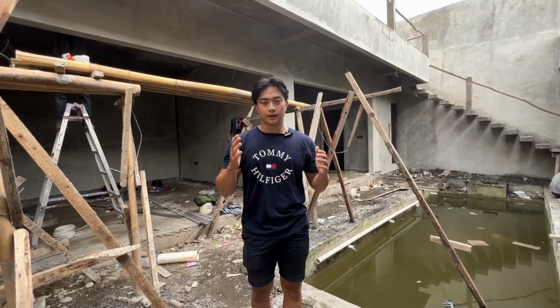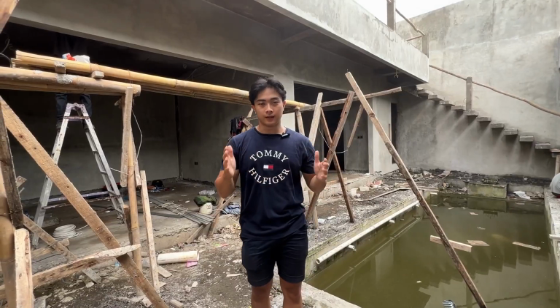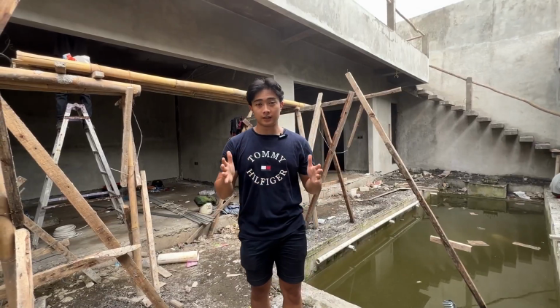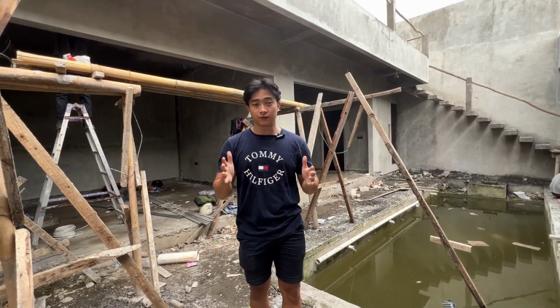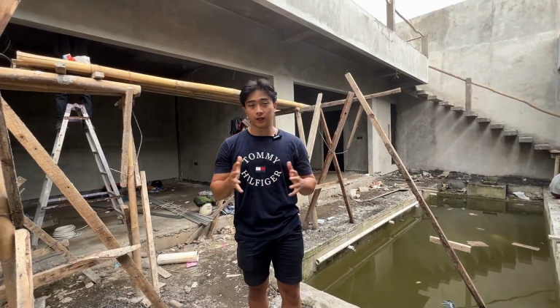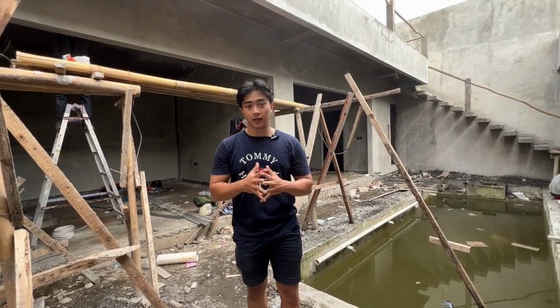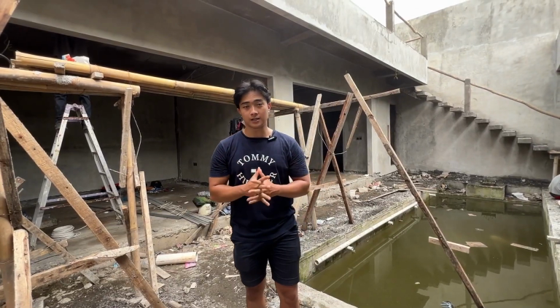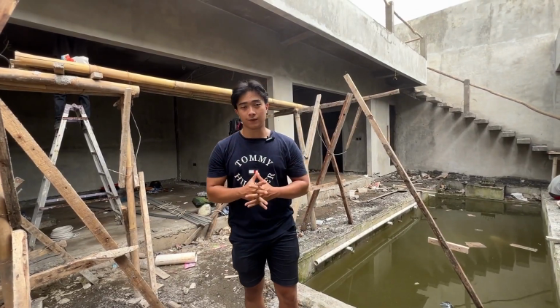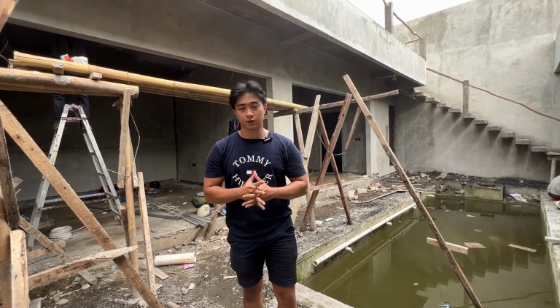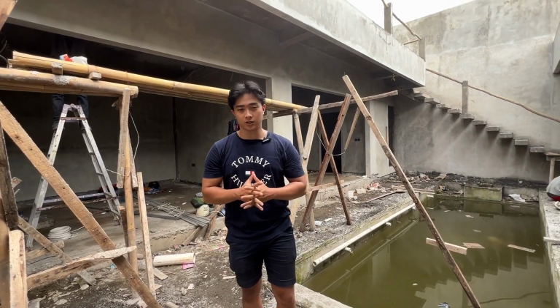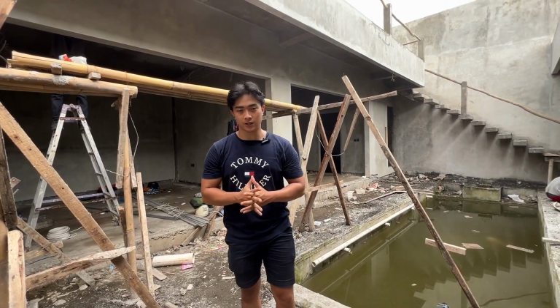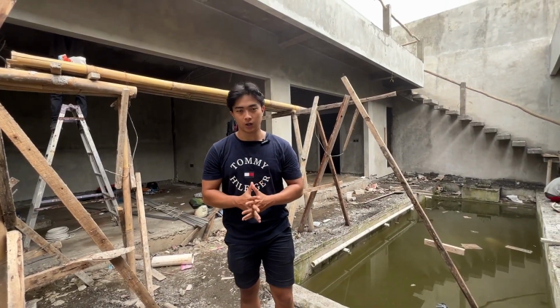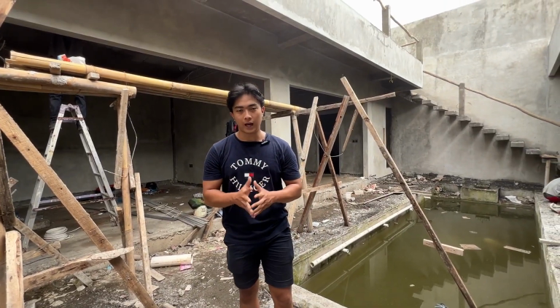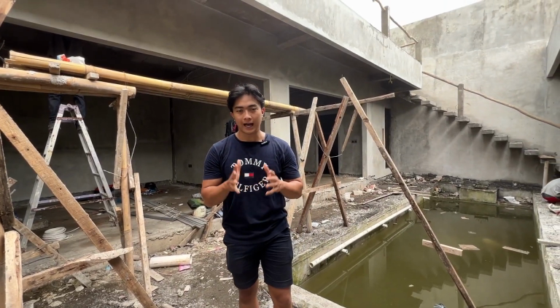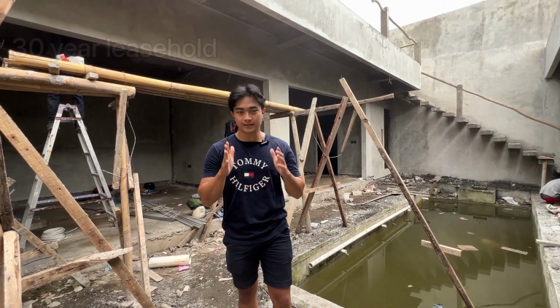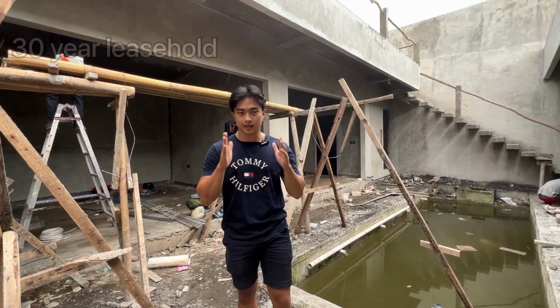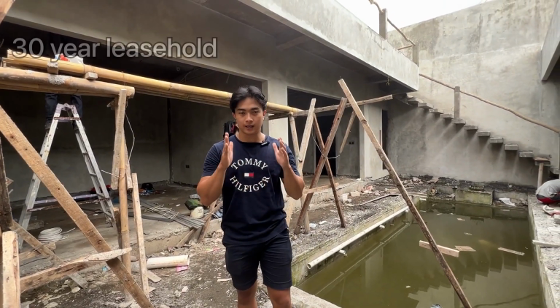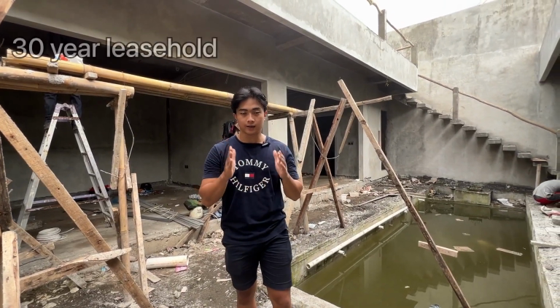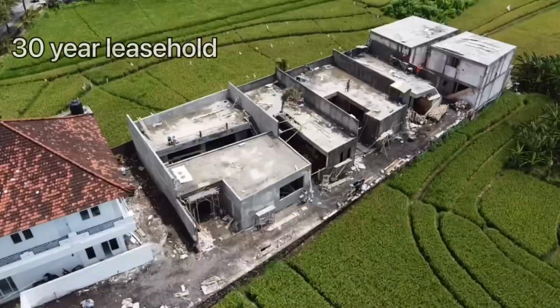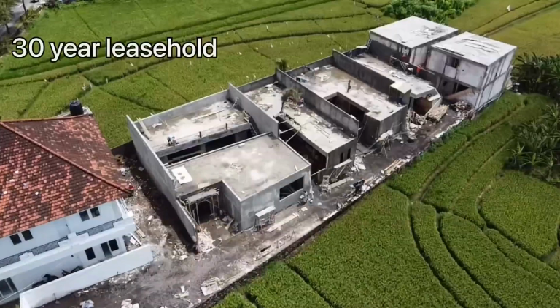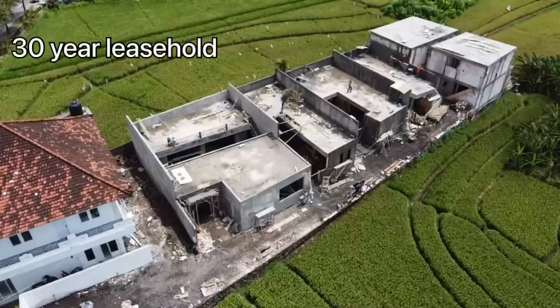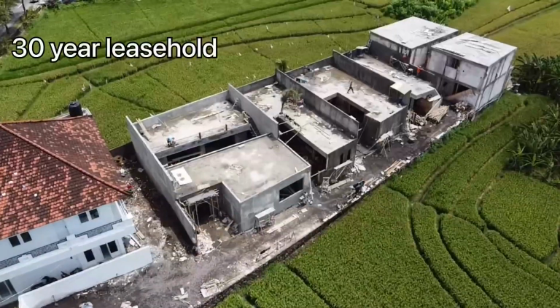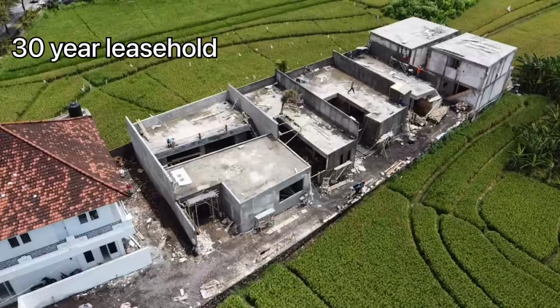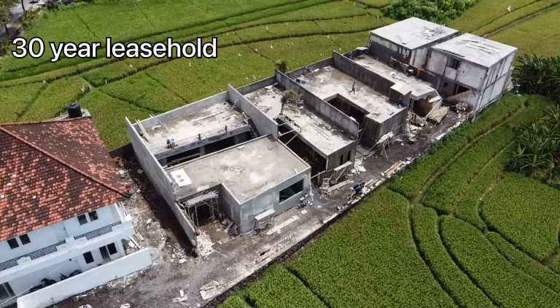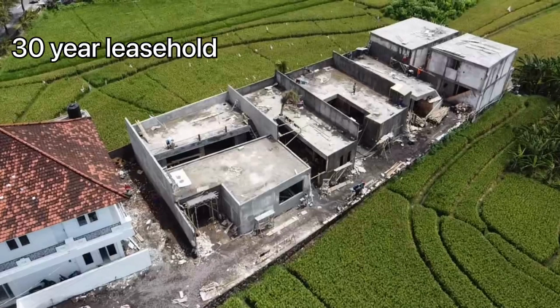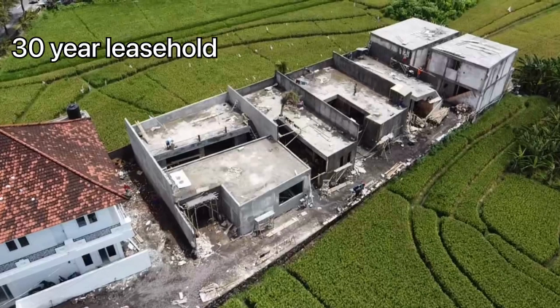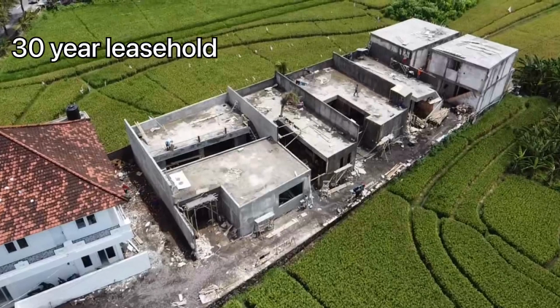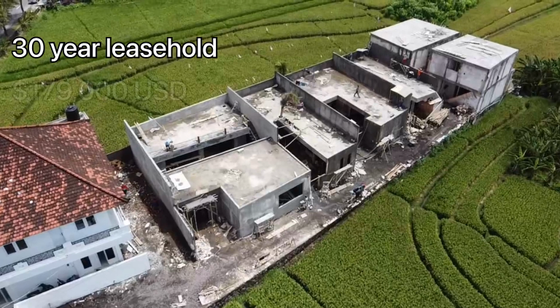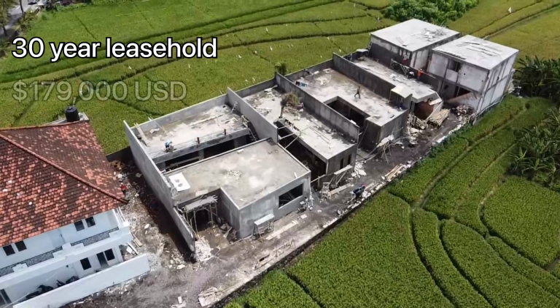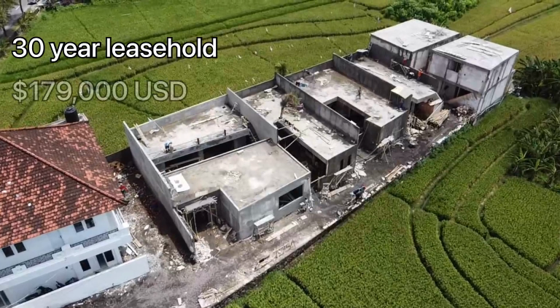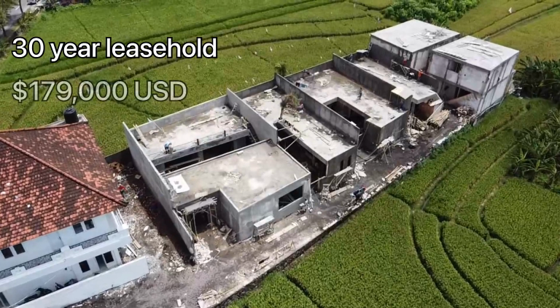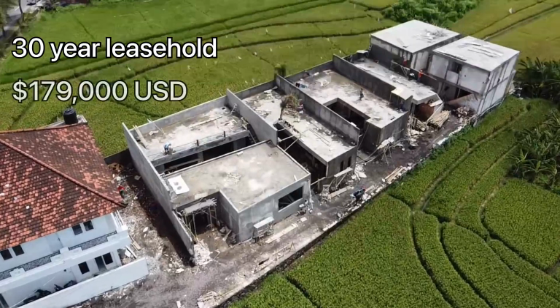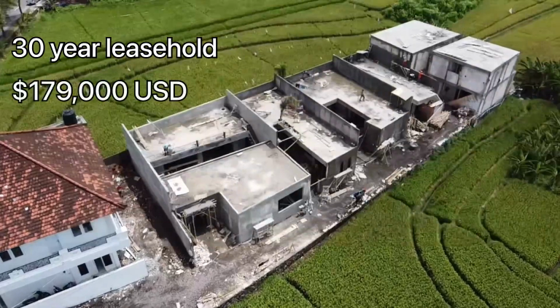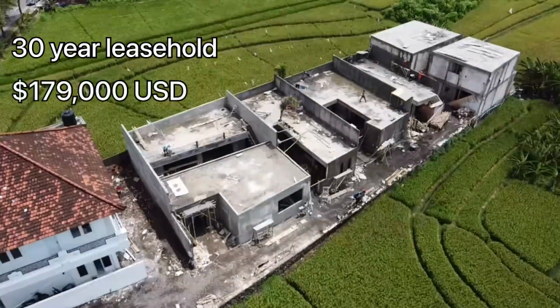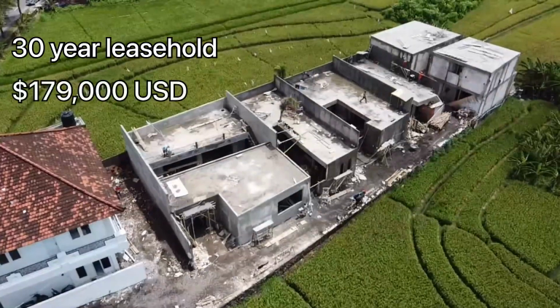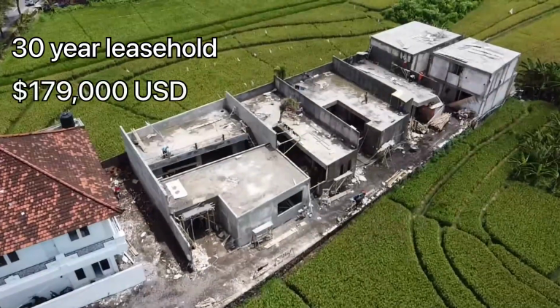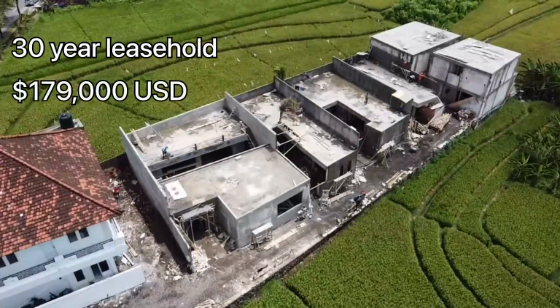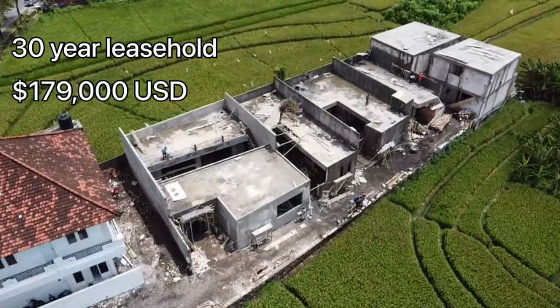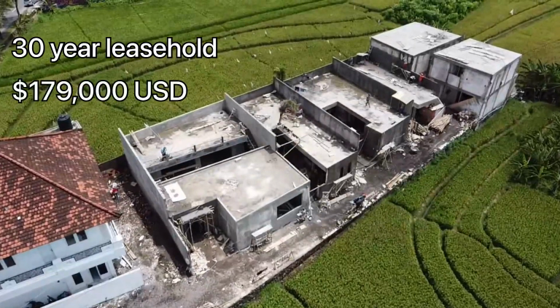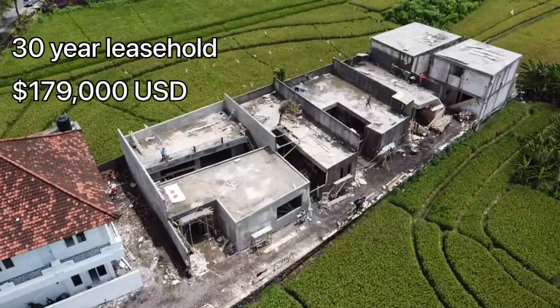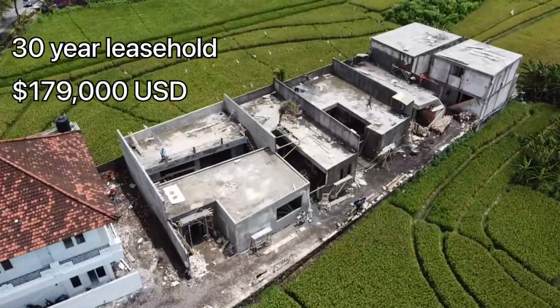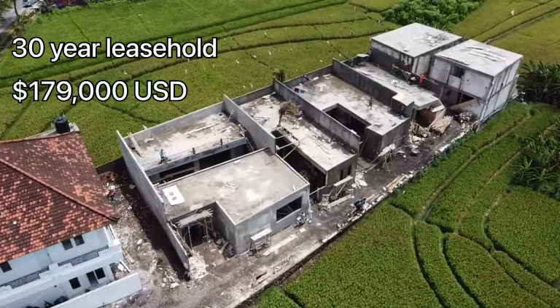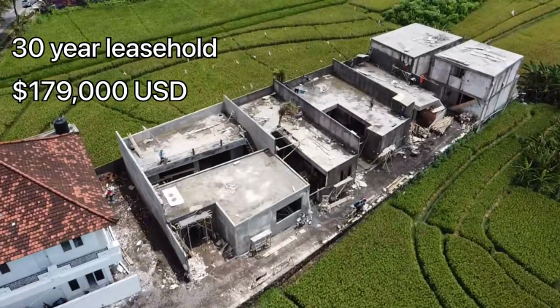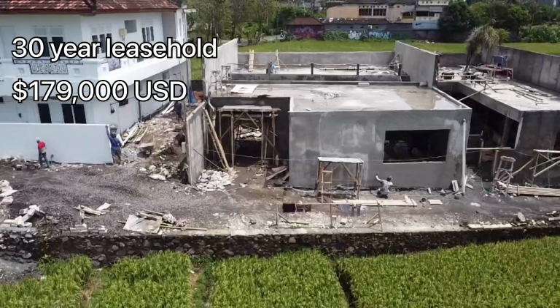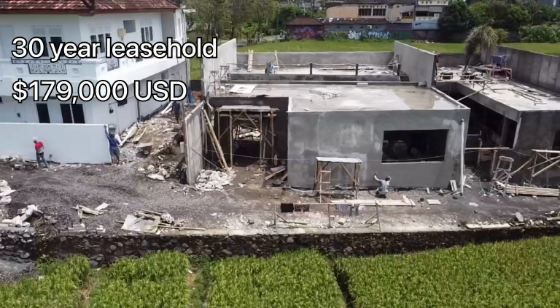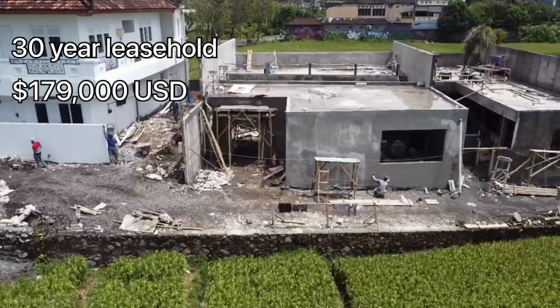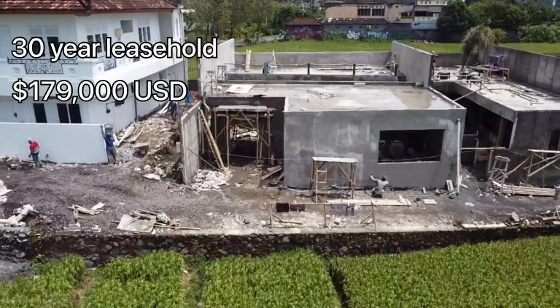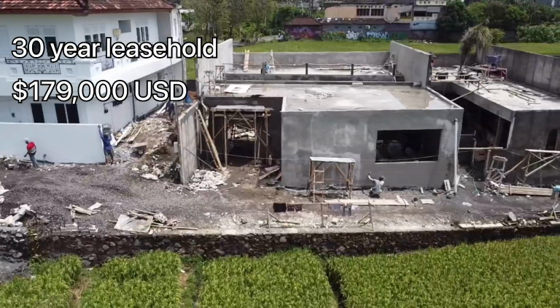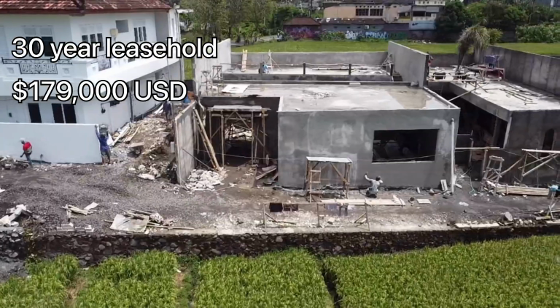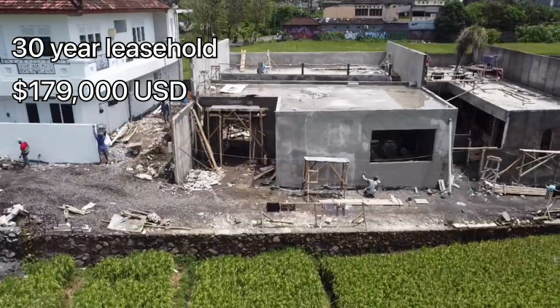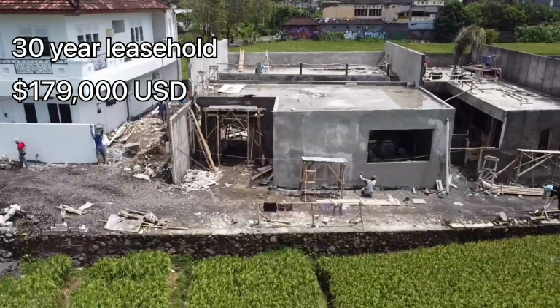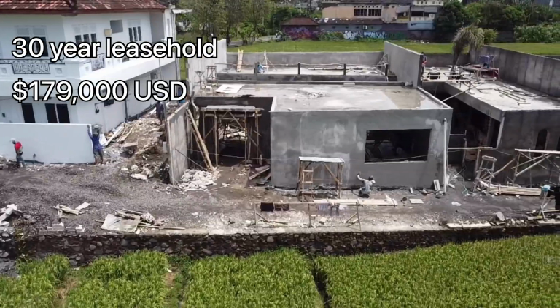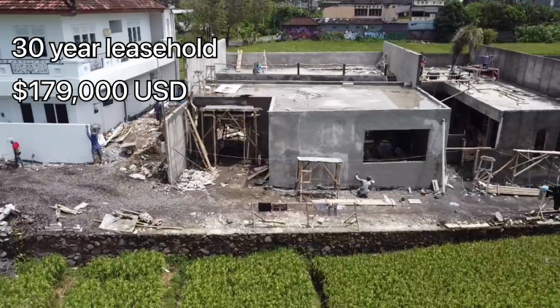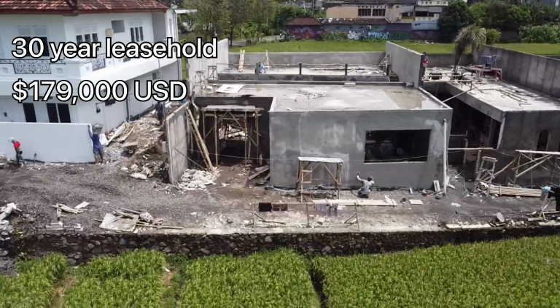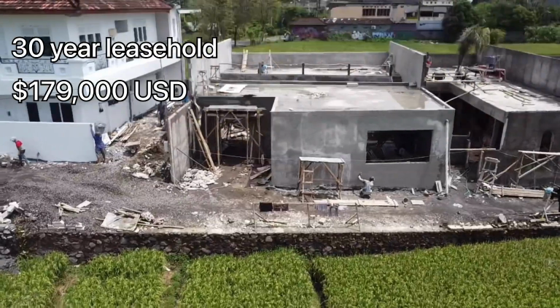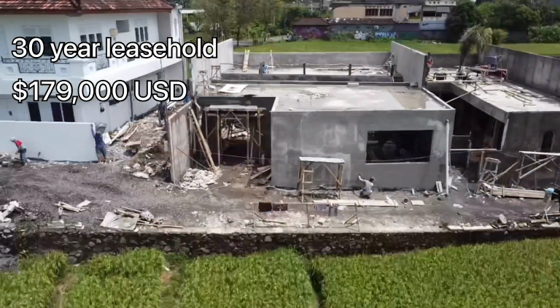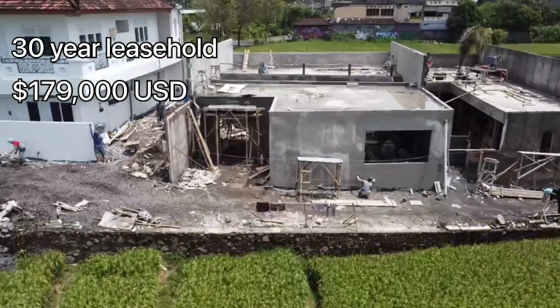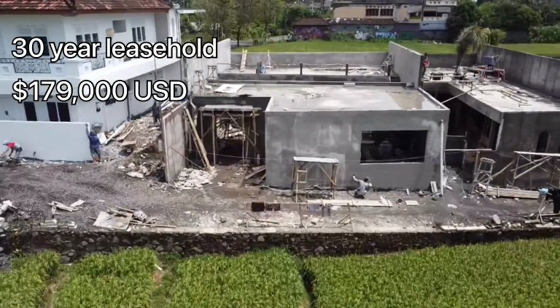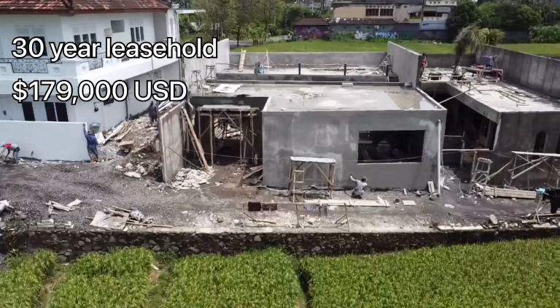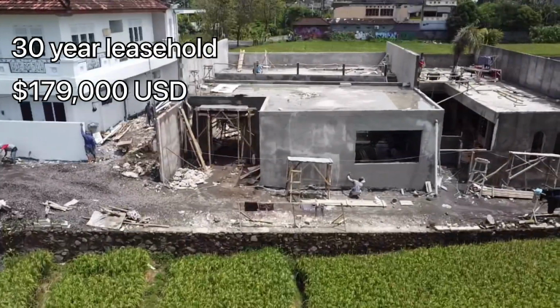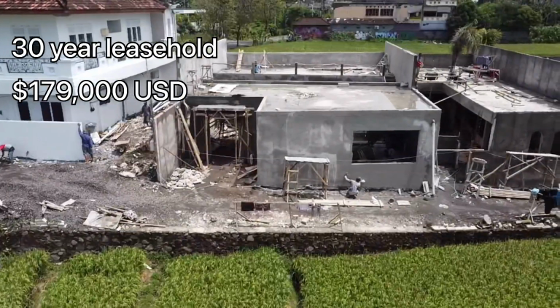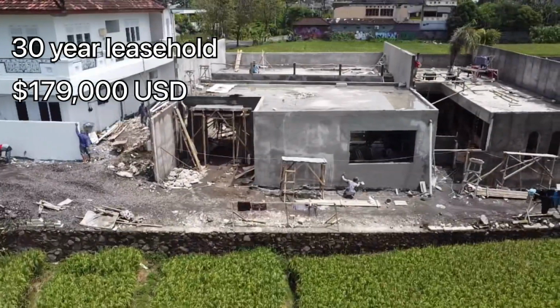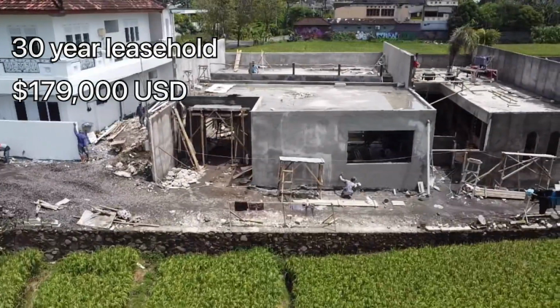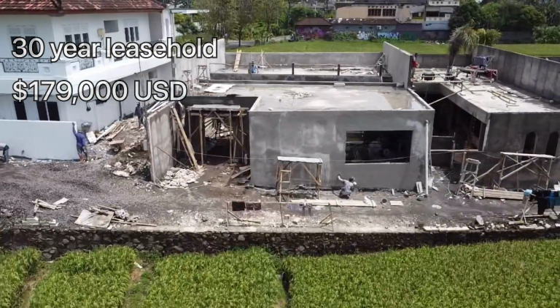This villa is up for sale as a 30-year leasehold for a price of $179,000 USD.